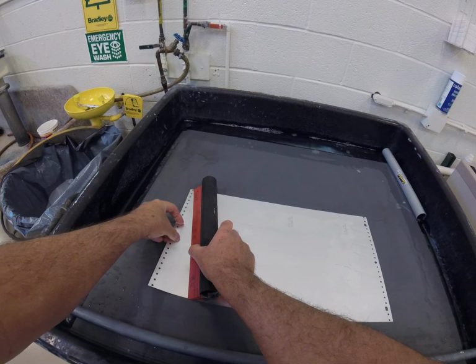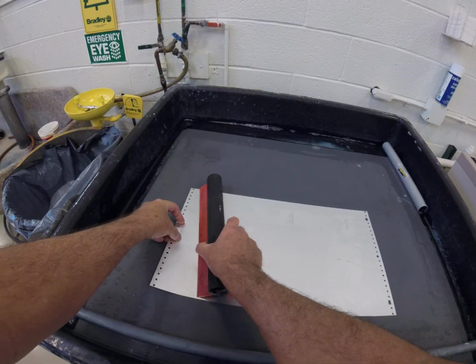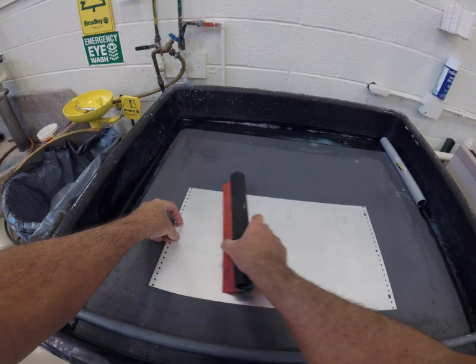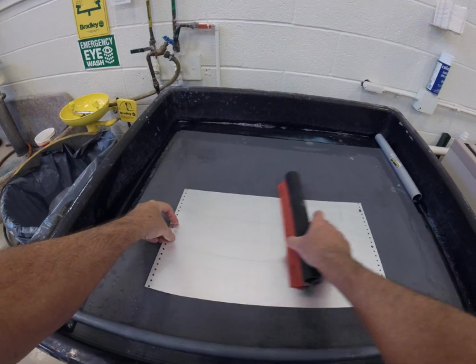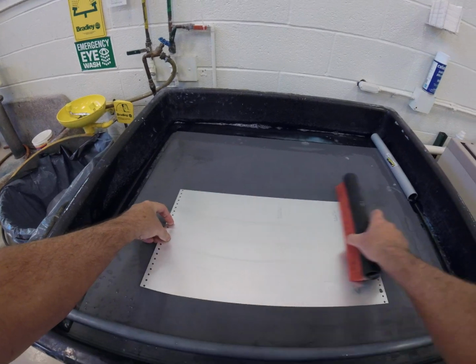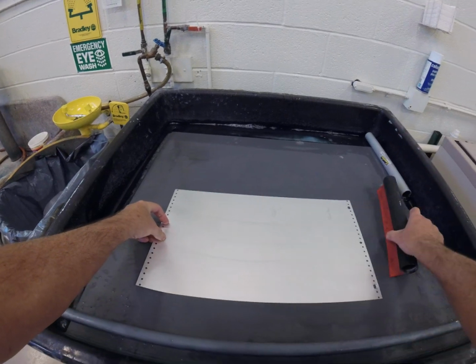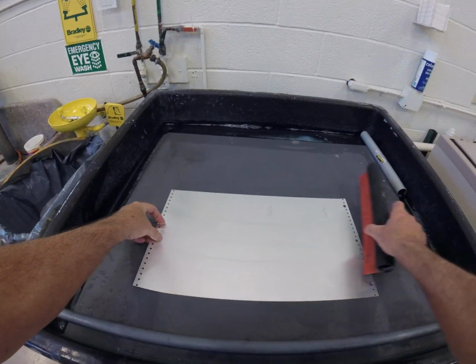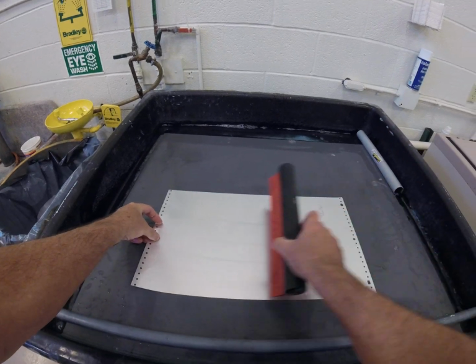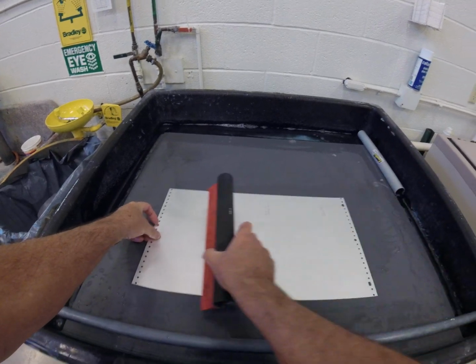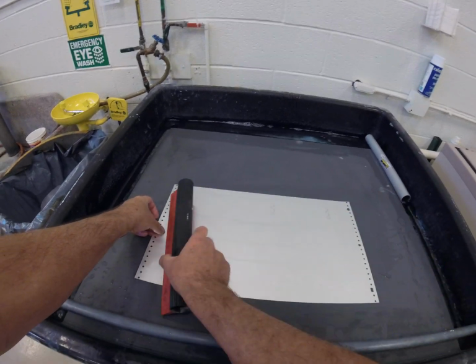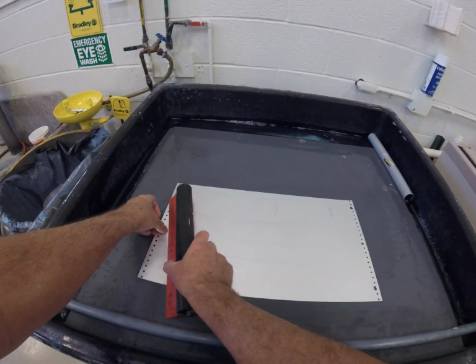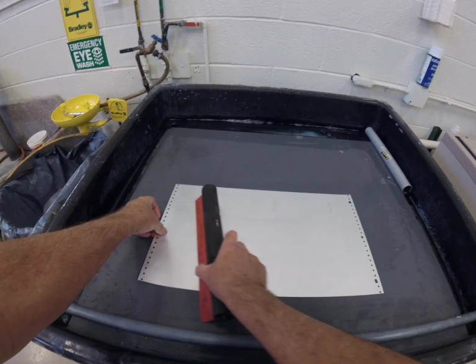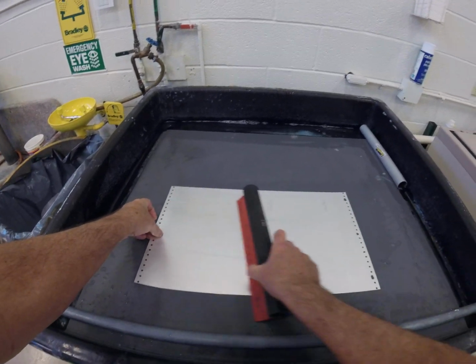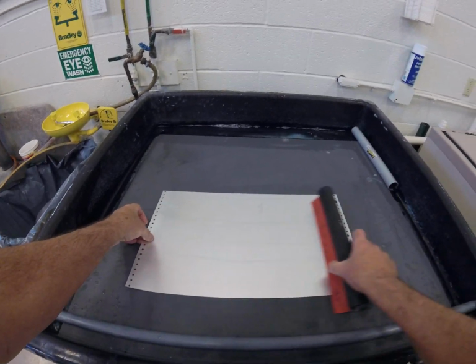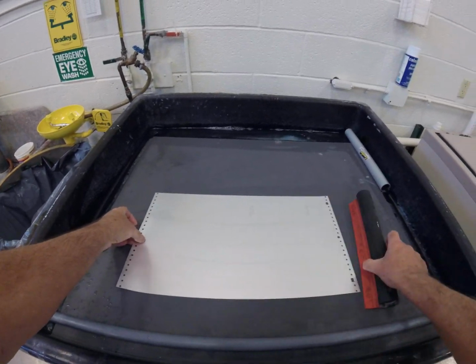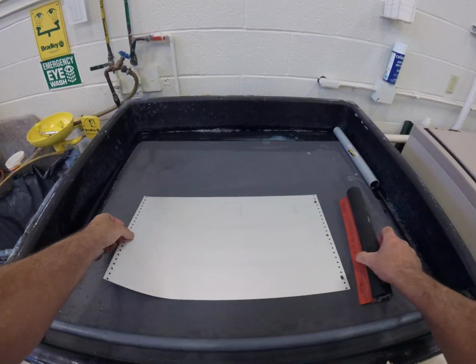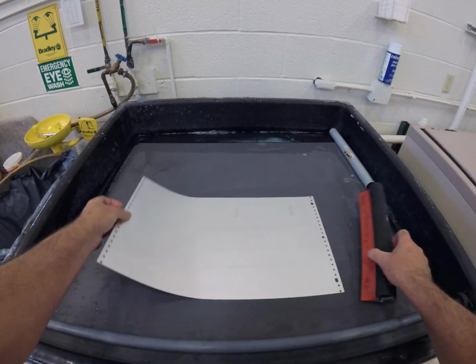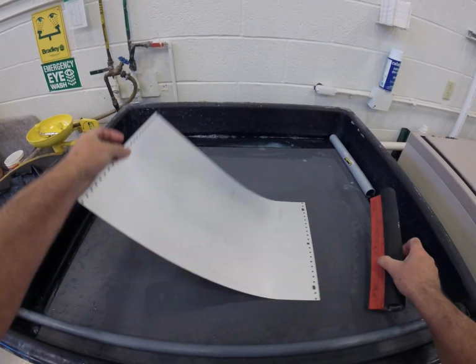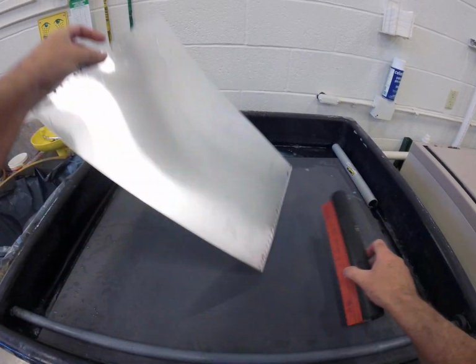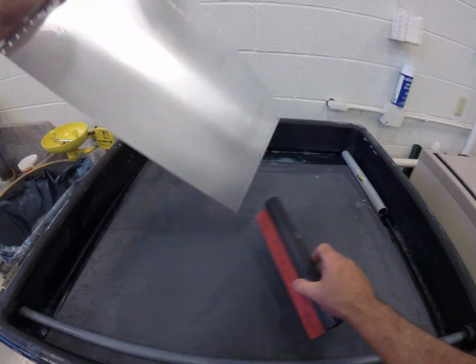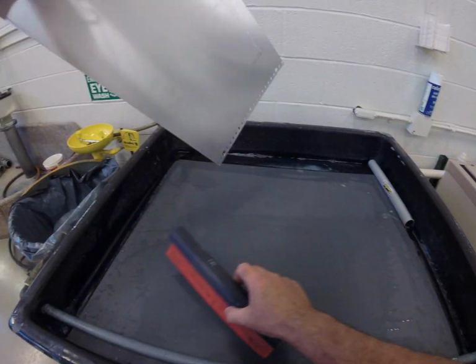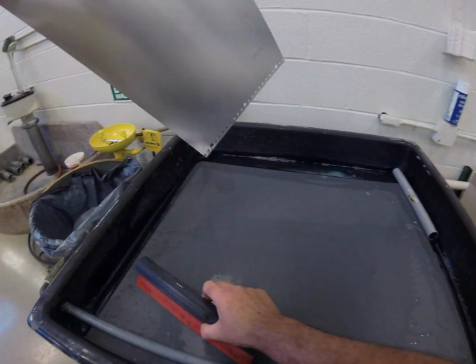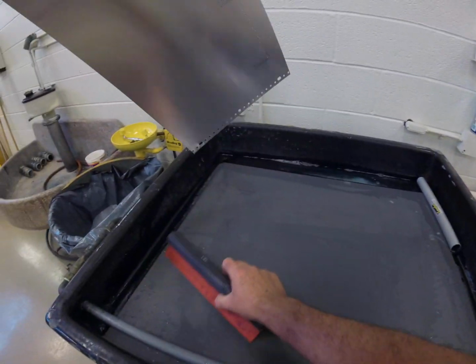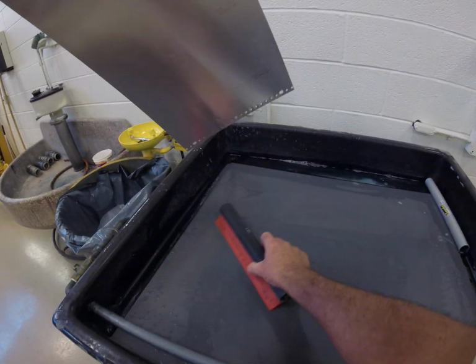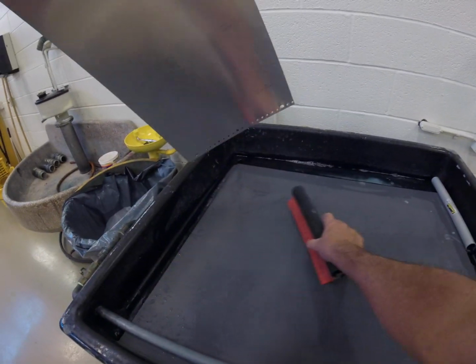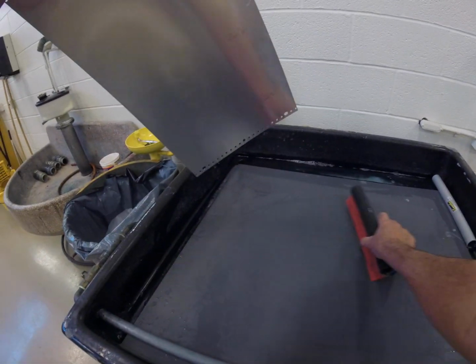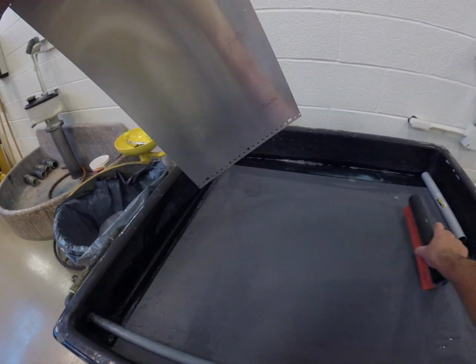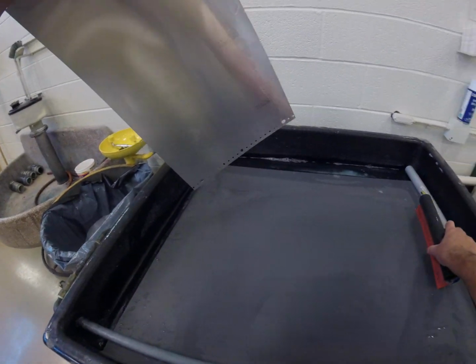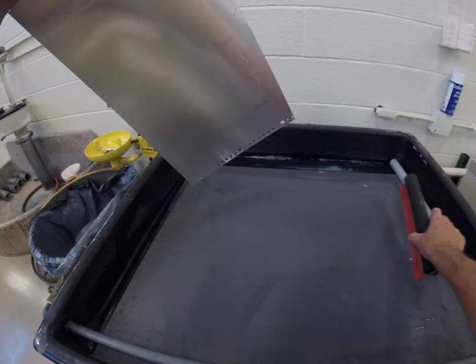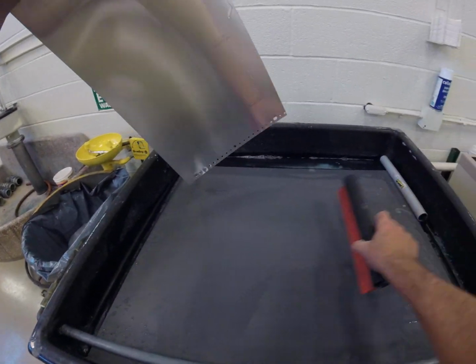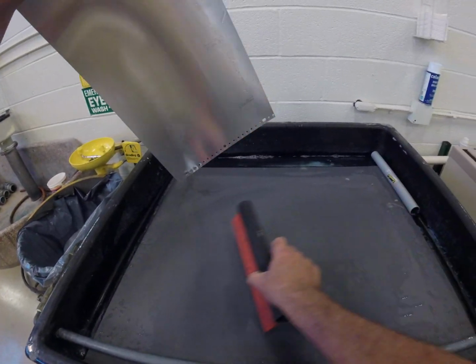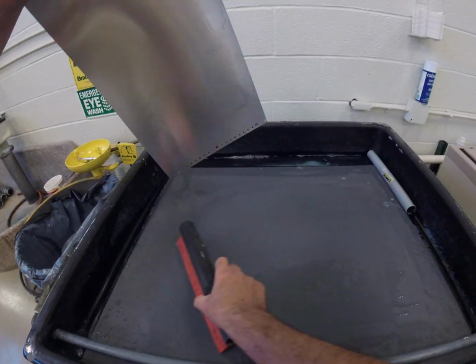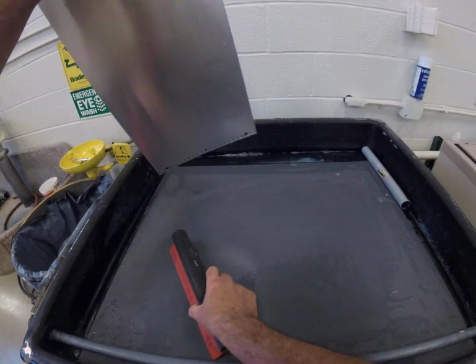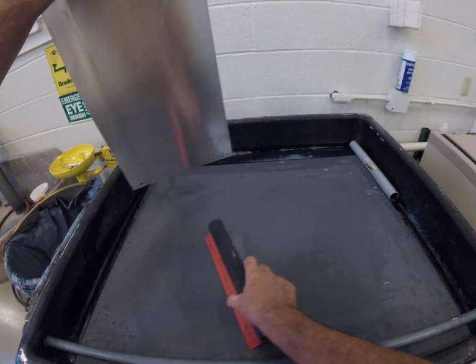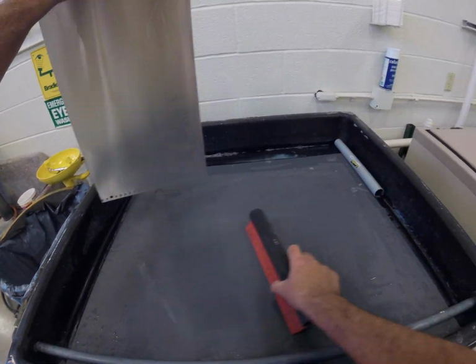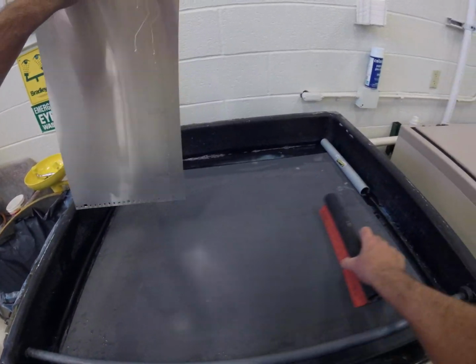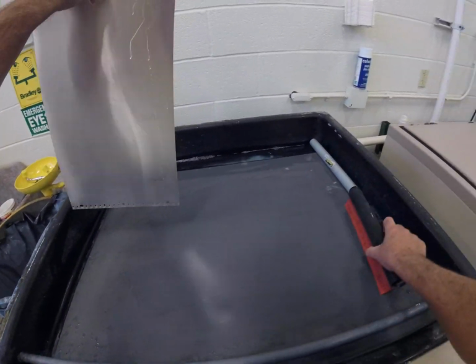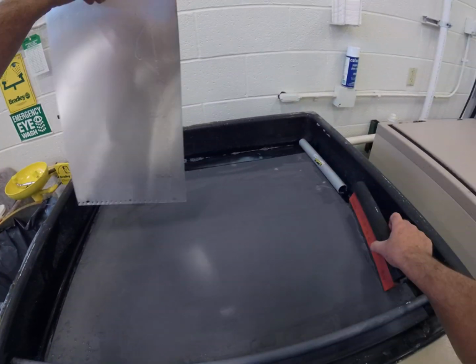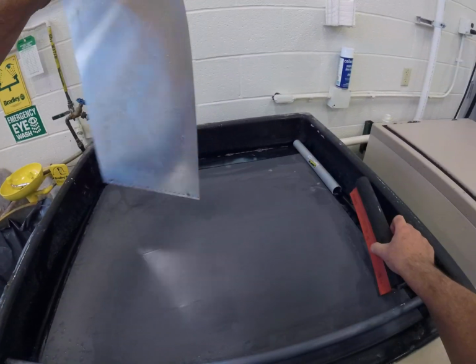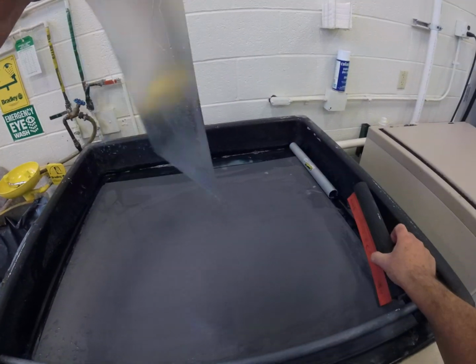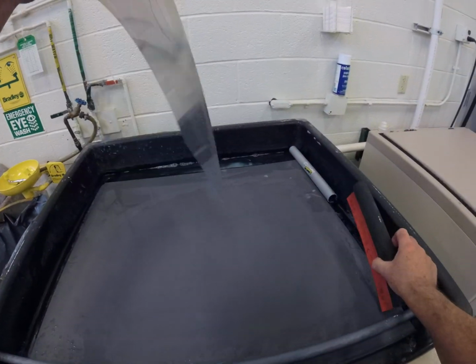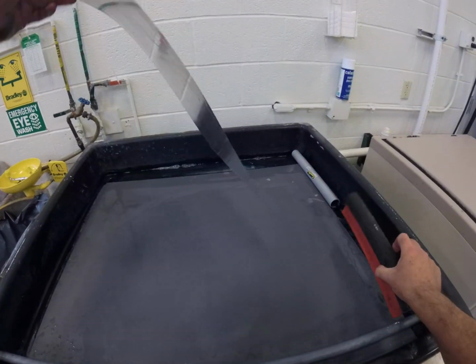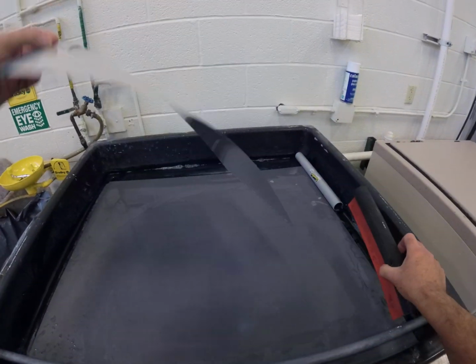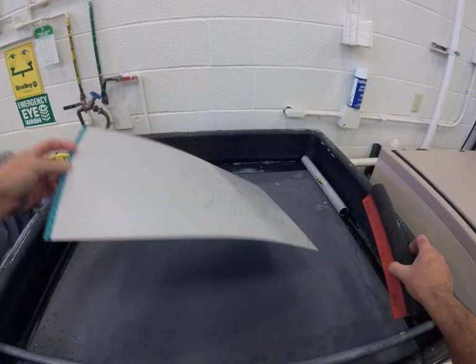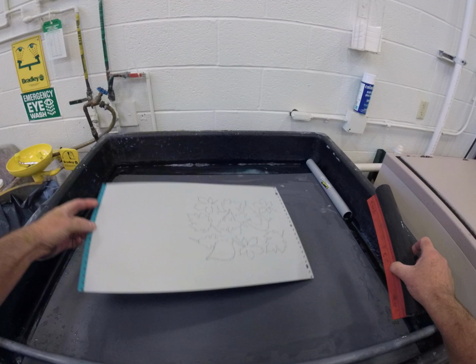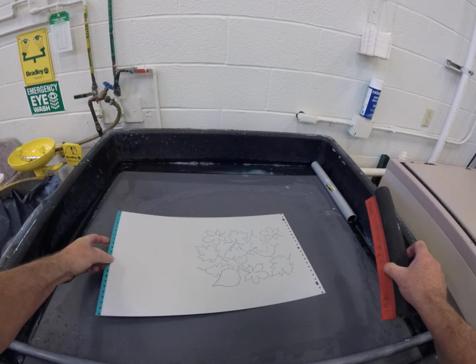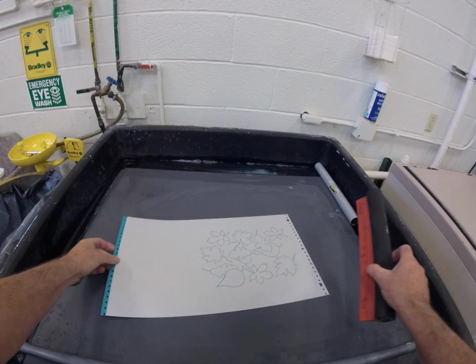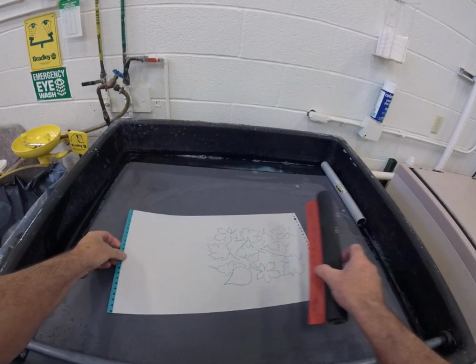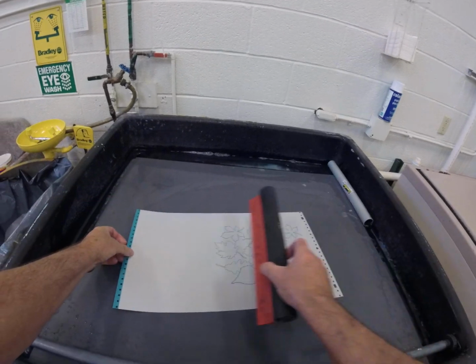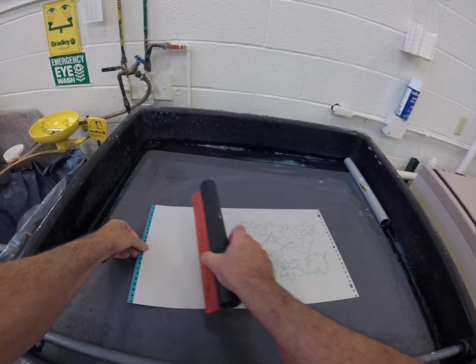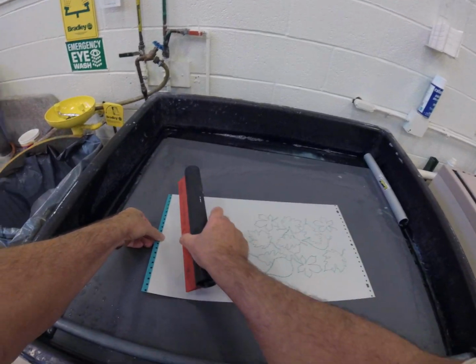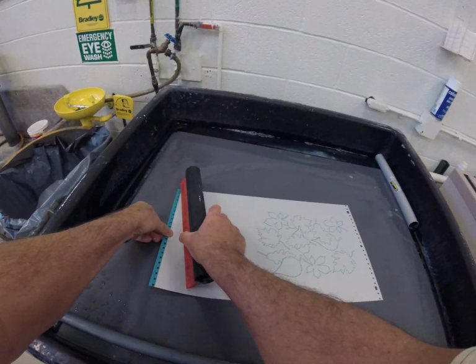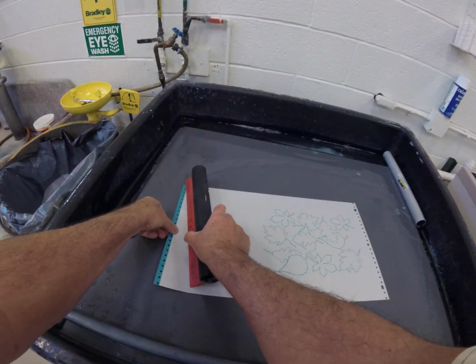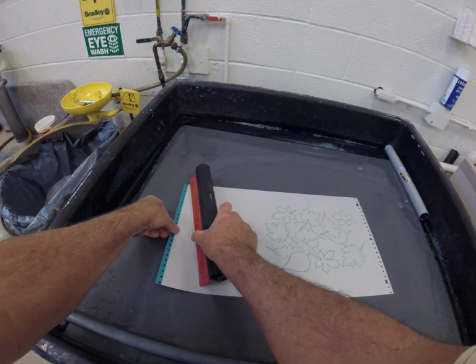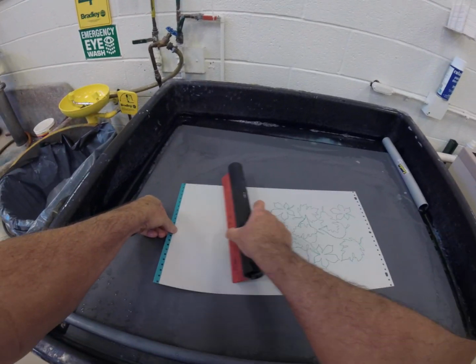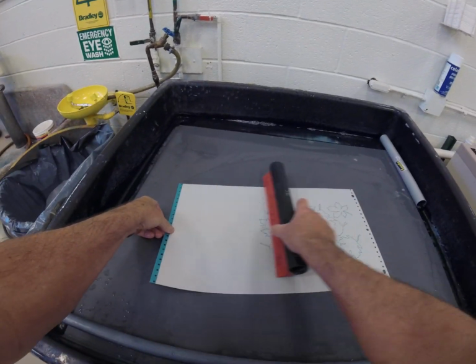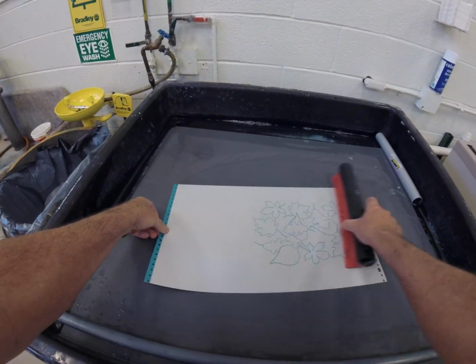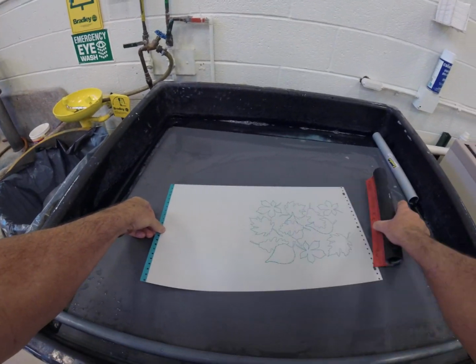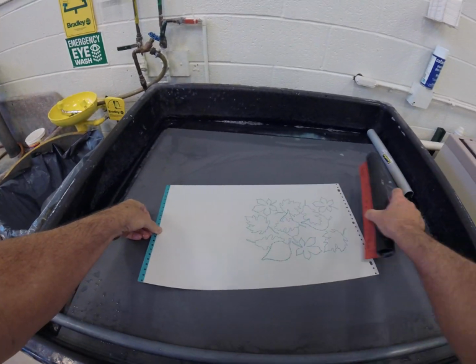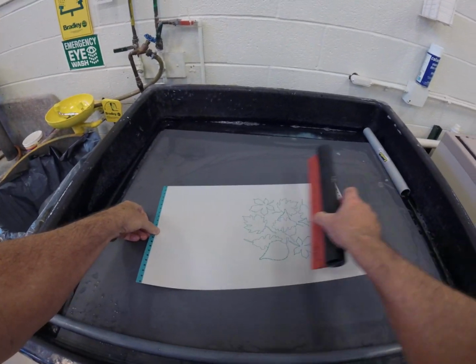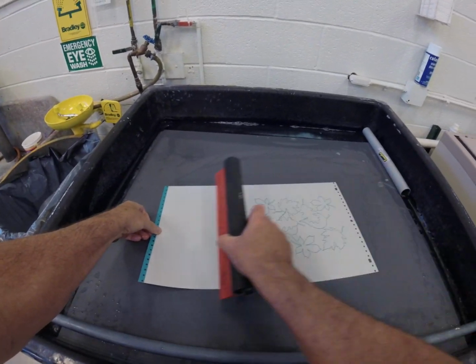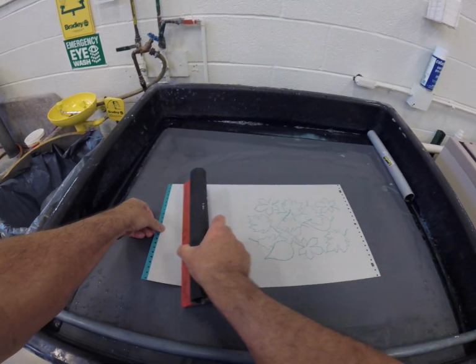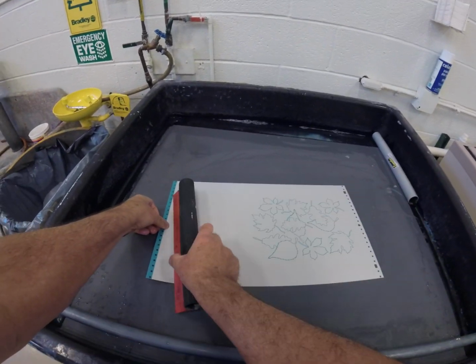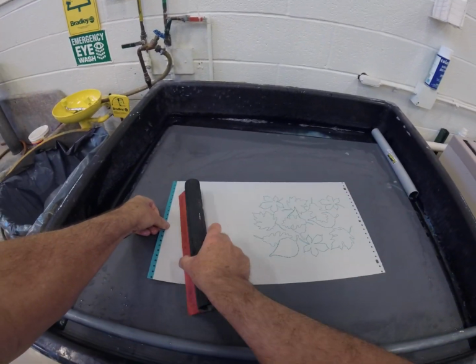Squeegee the back of the plate dry, squeegee the bed dry again, and now we'll squeegee the front of the plate dry.